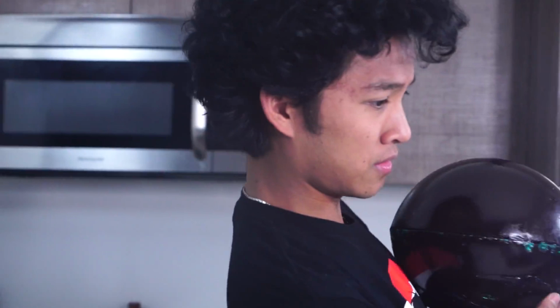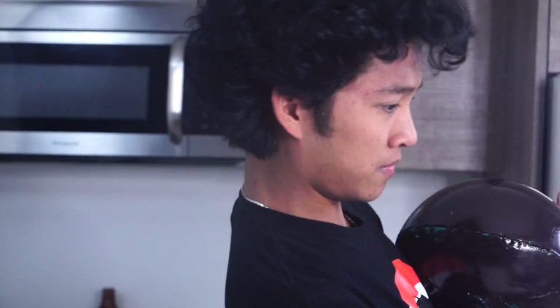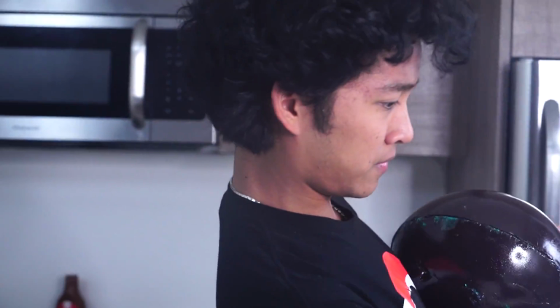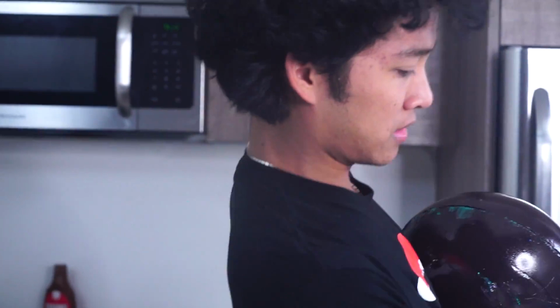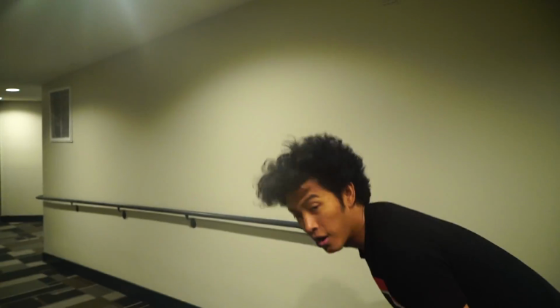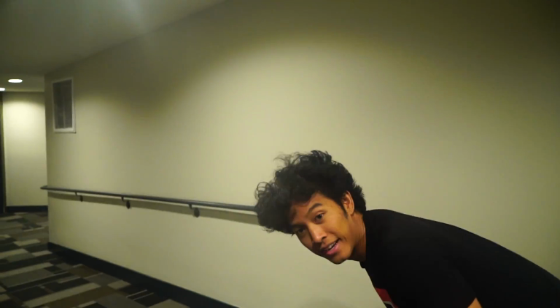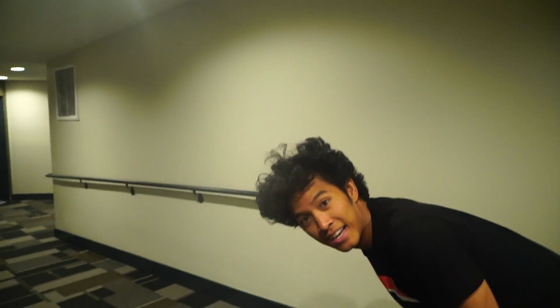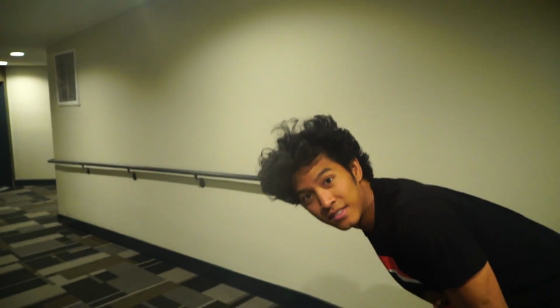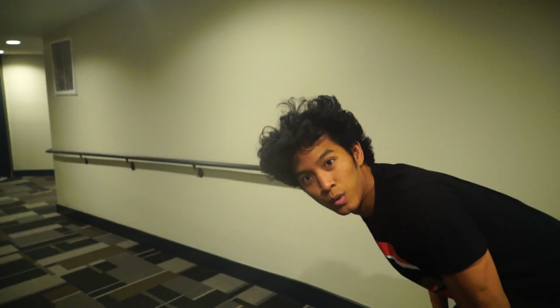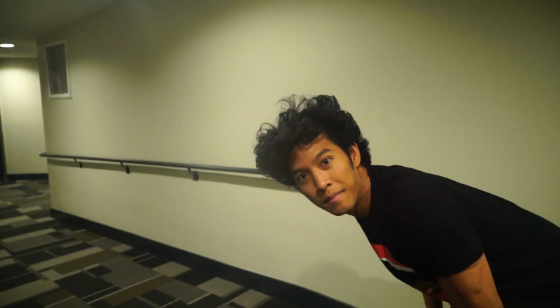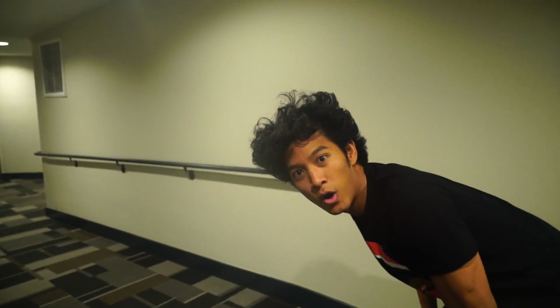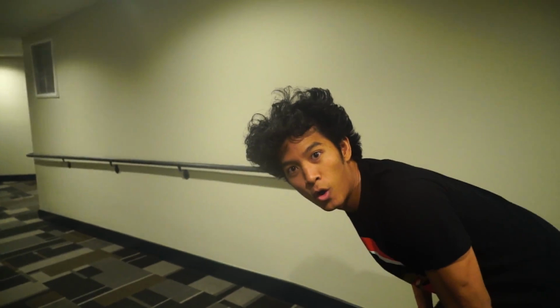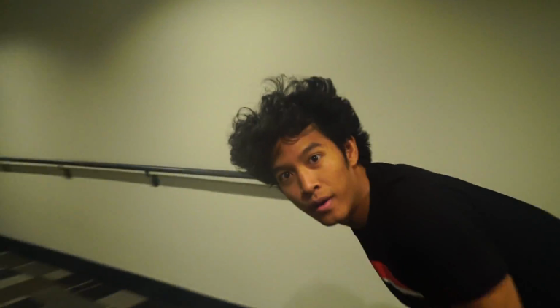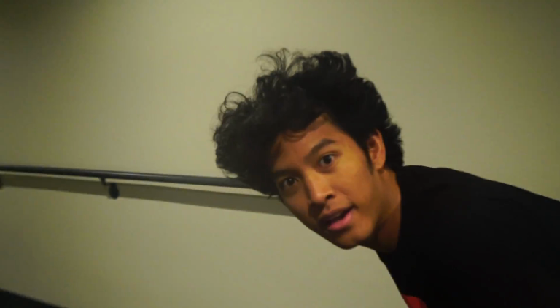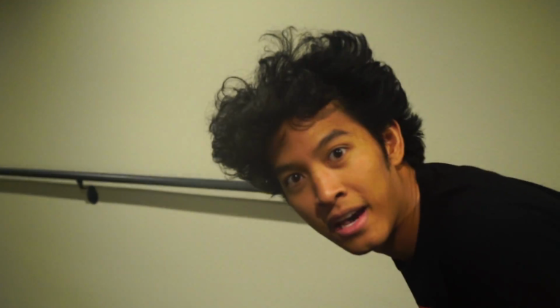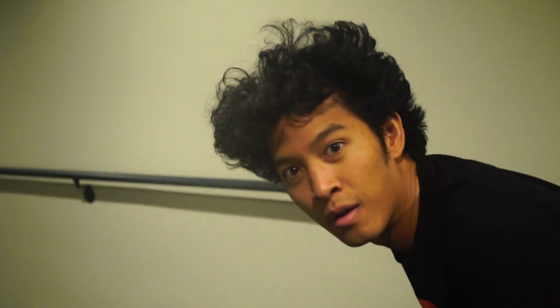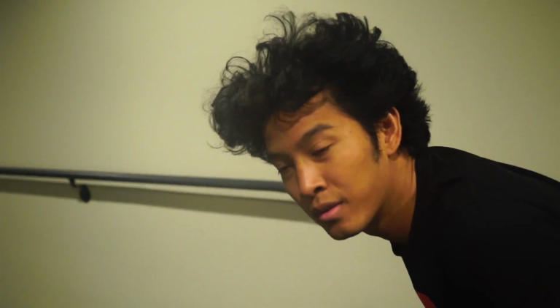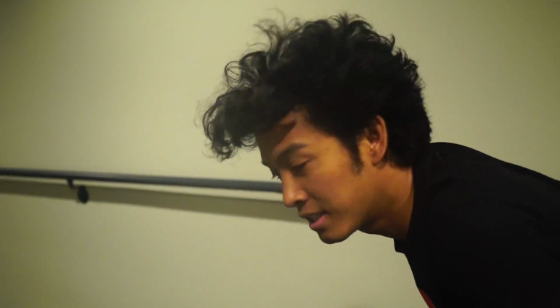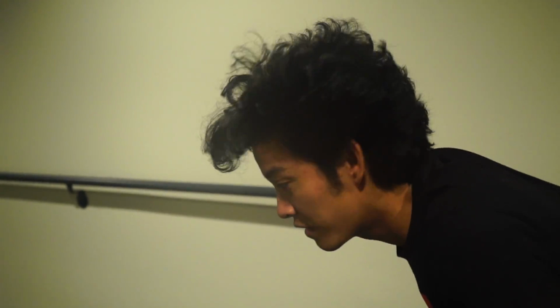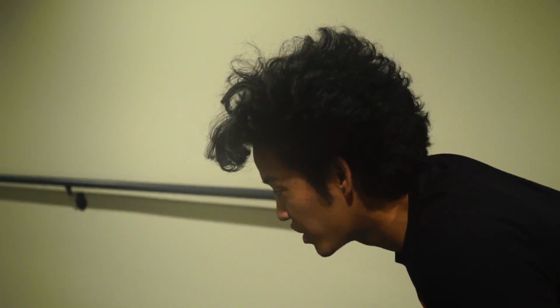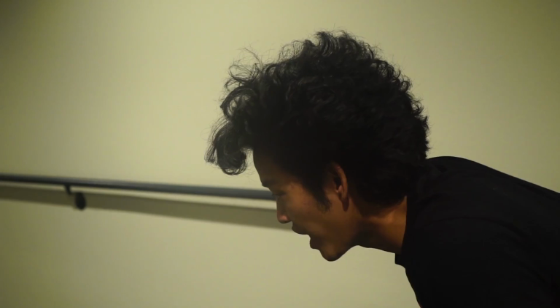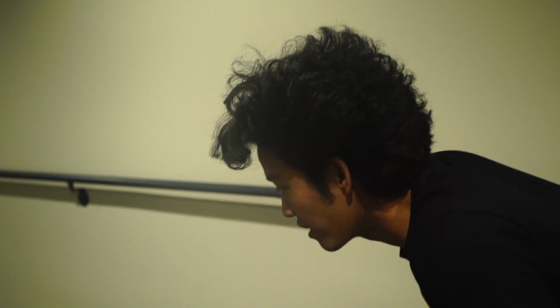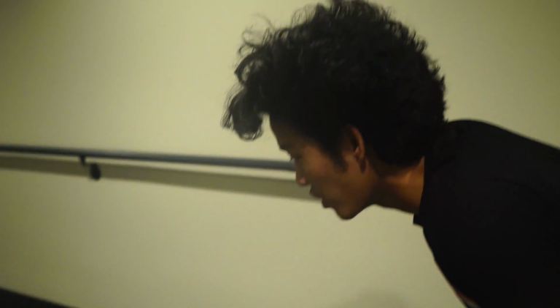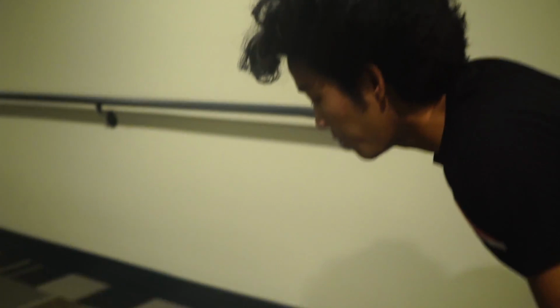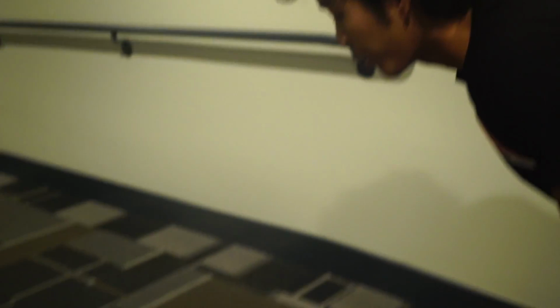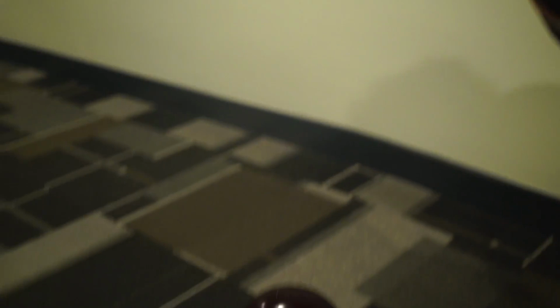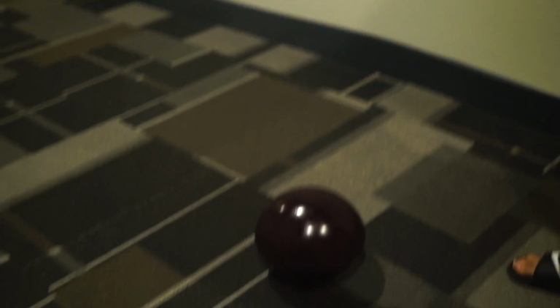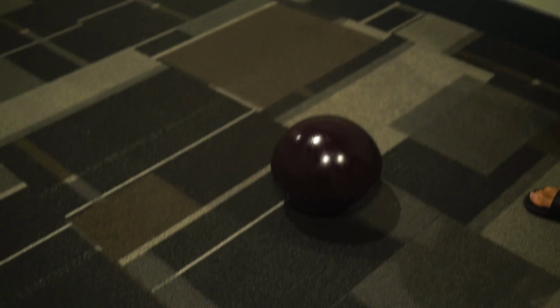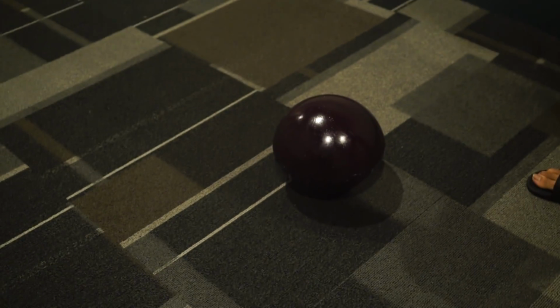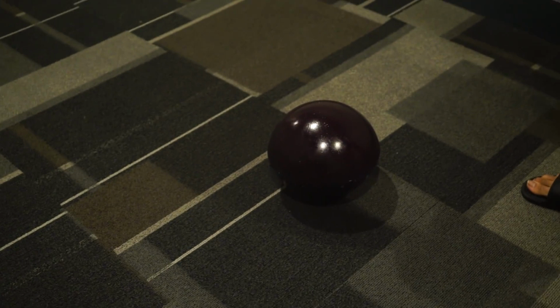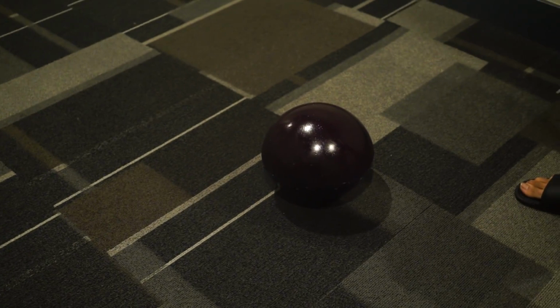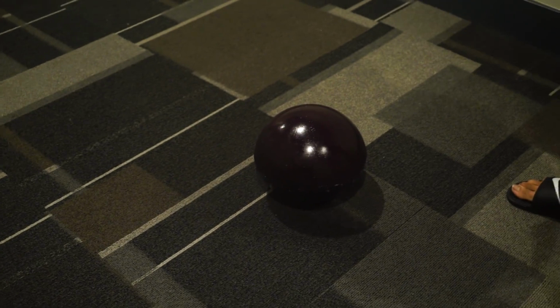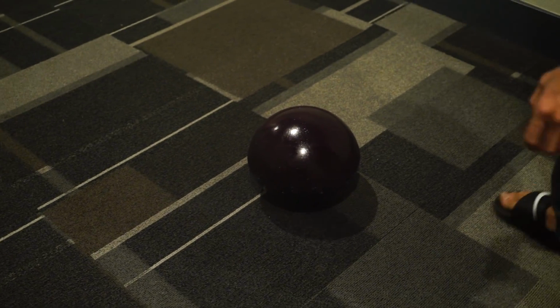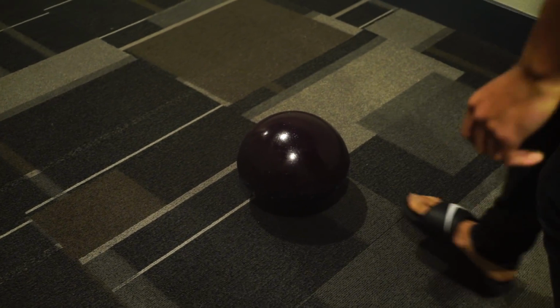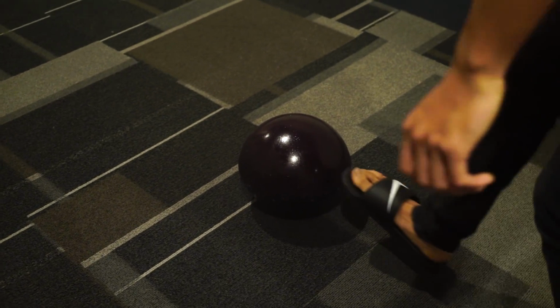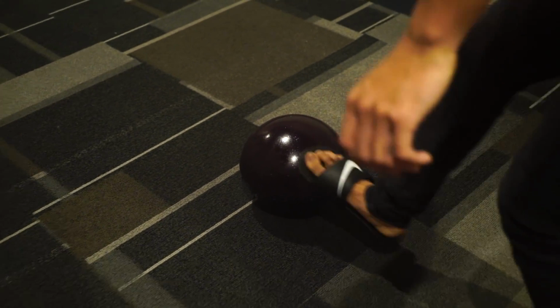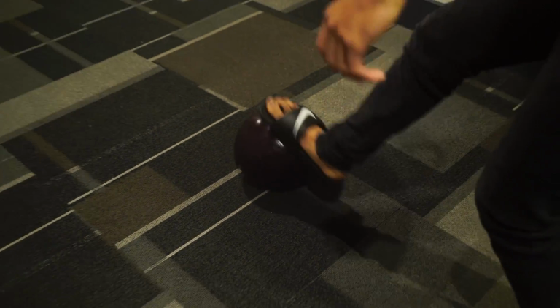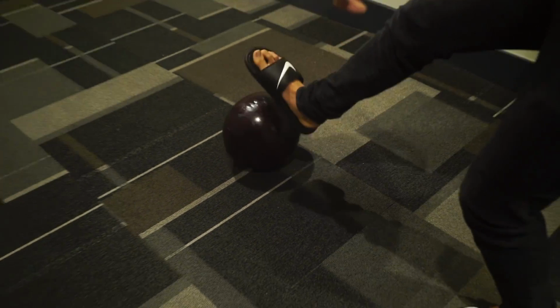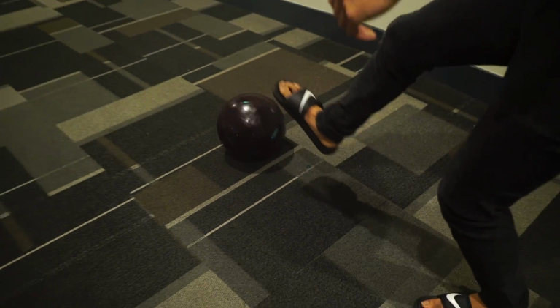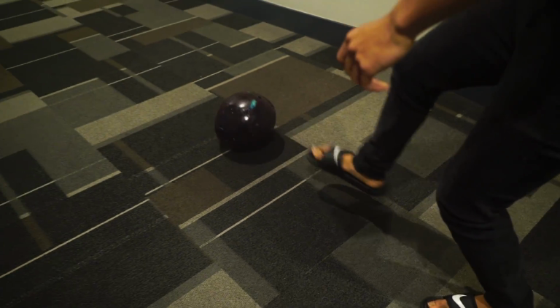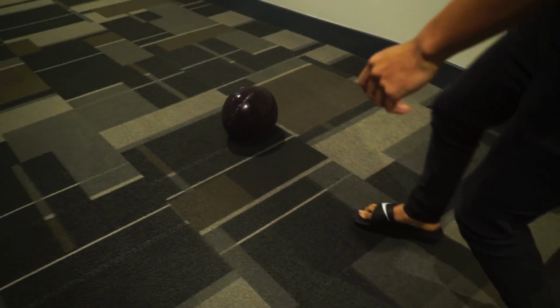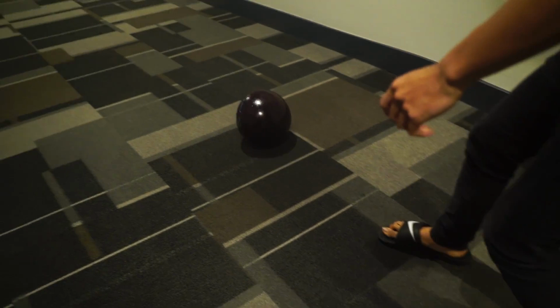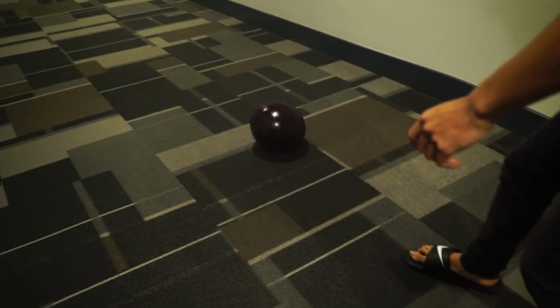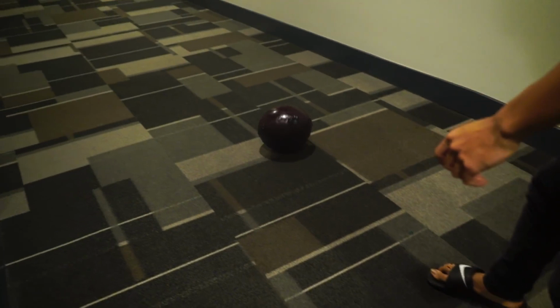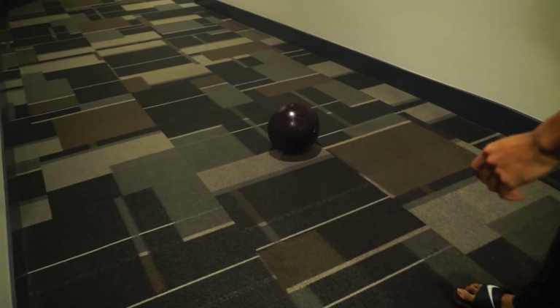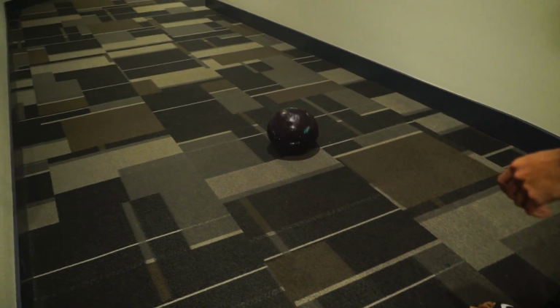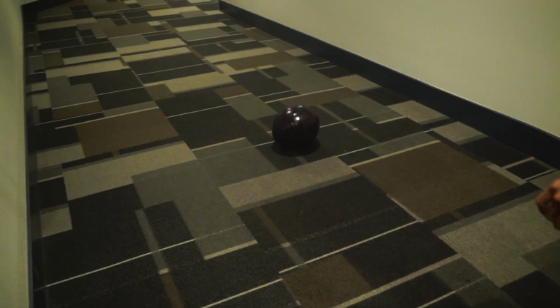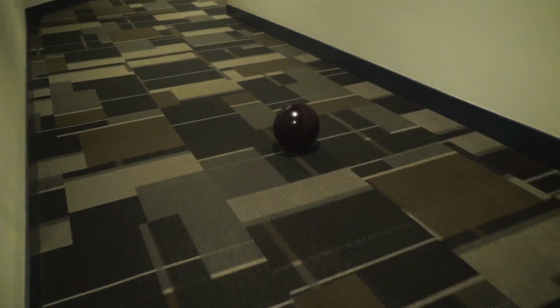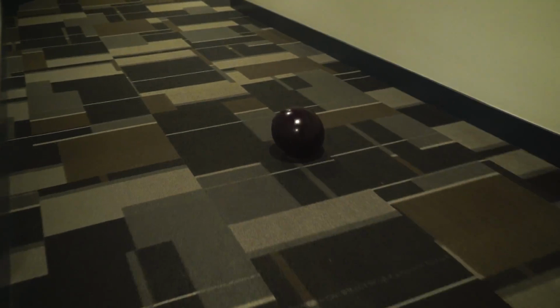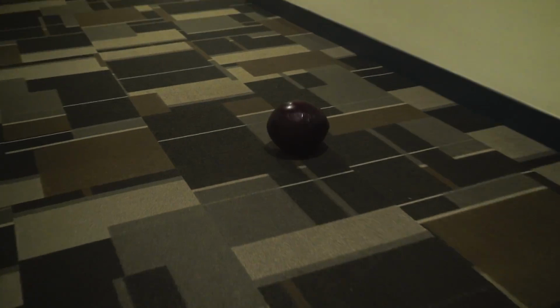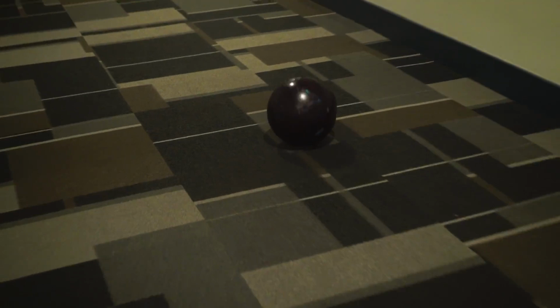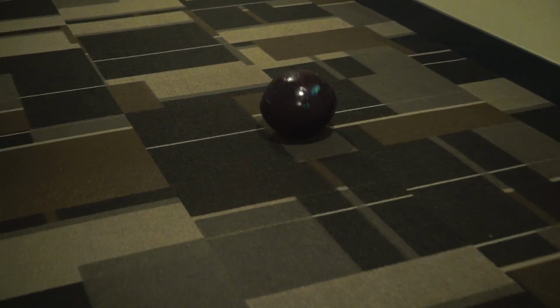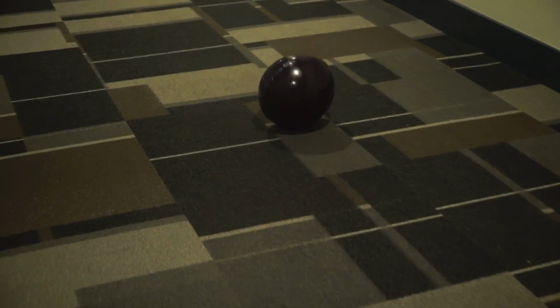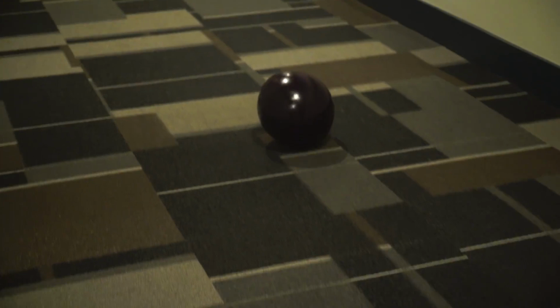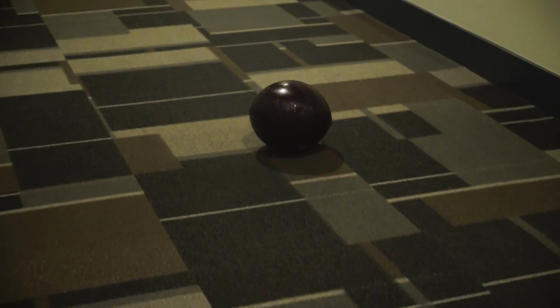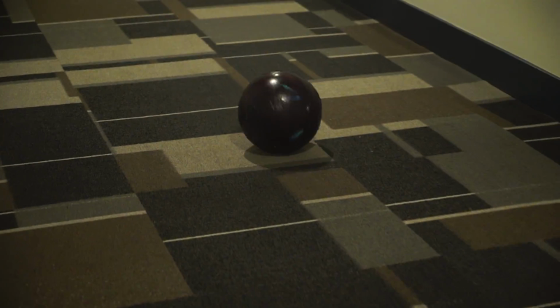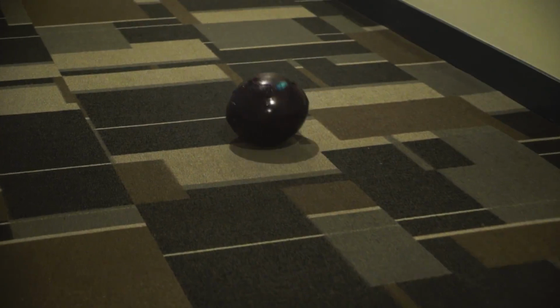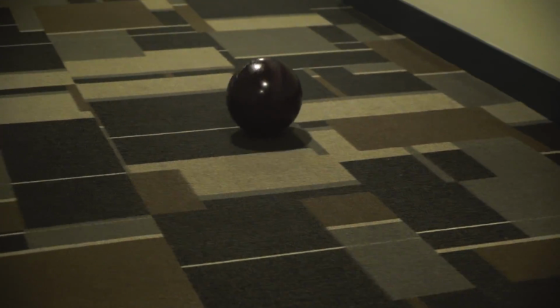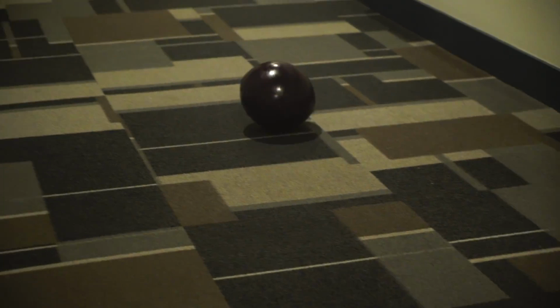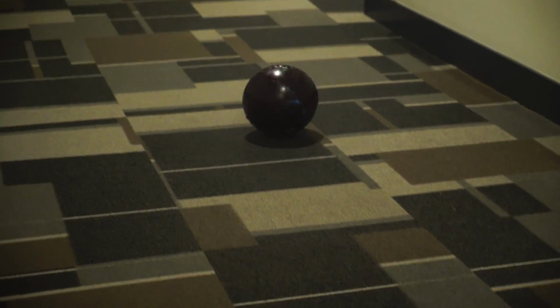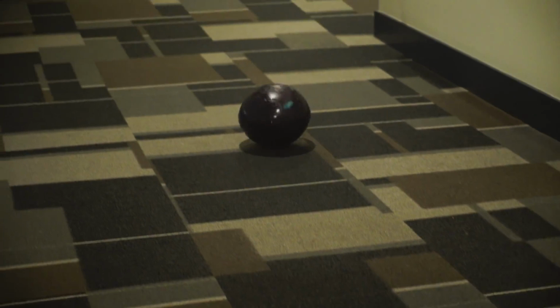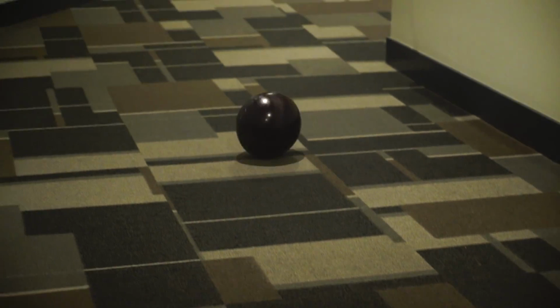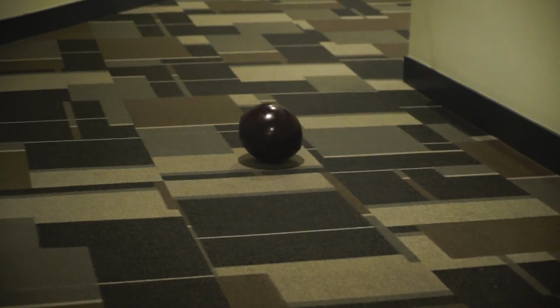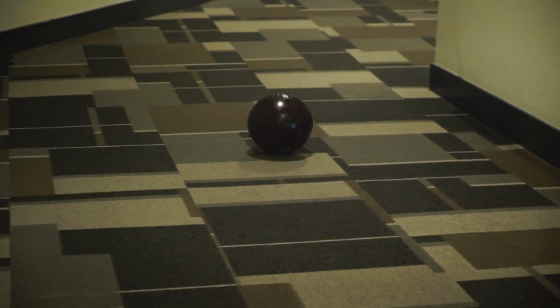Alright guys, we're in my hallway and I wanna see if the giant jawbreaker can roll. Oh! What? Oh my gosh!